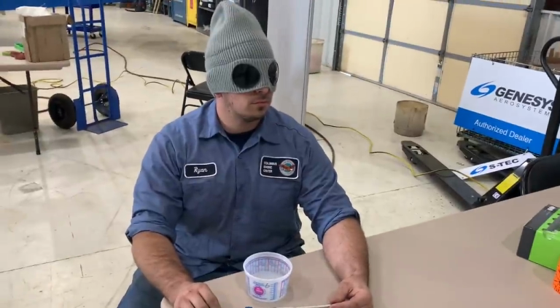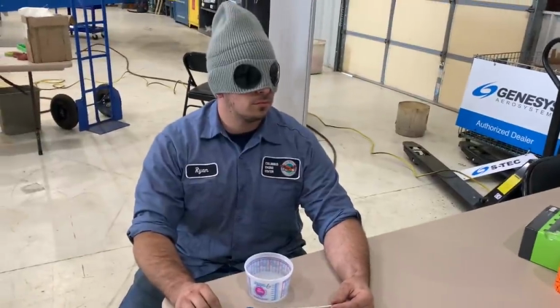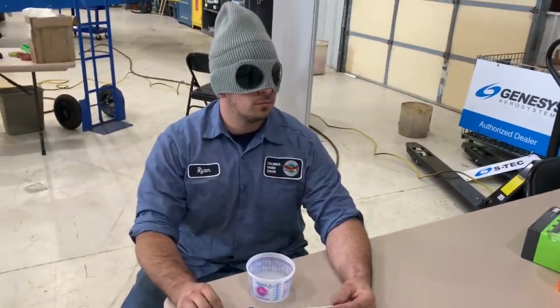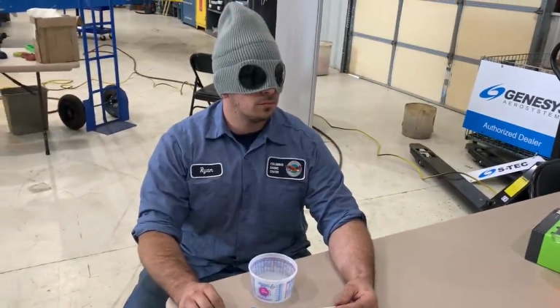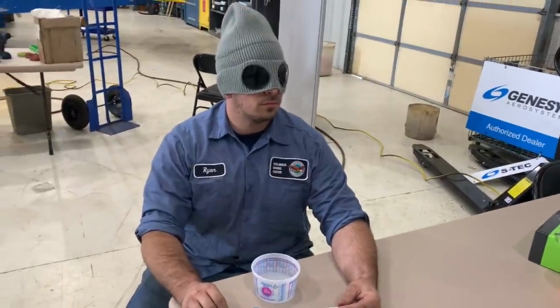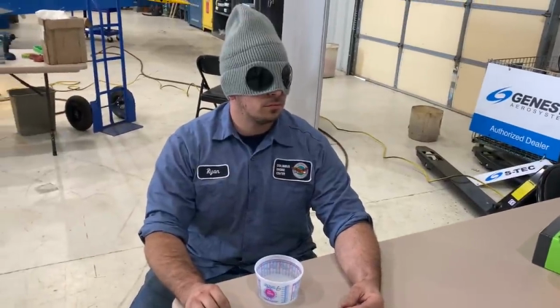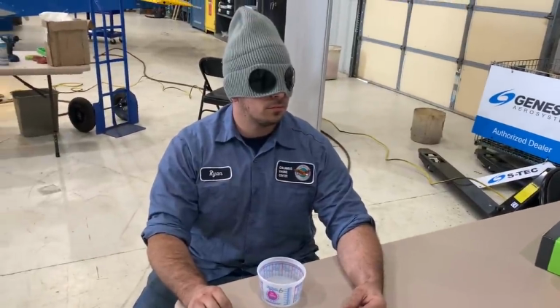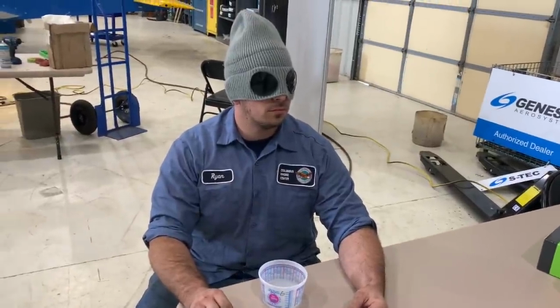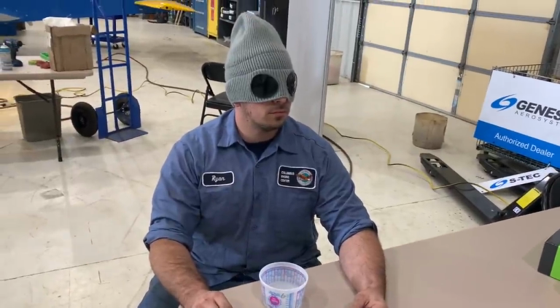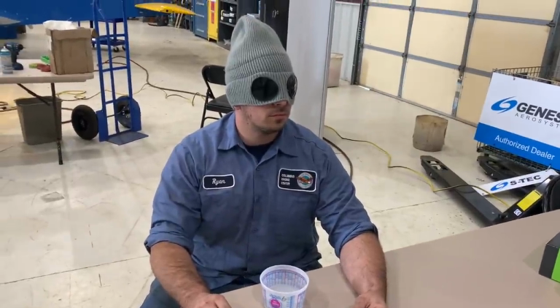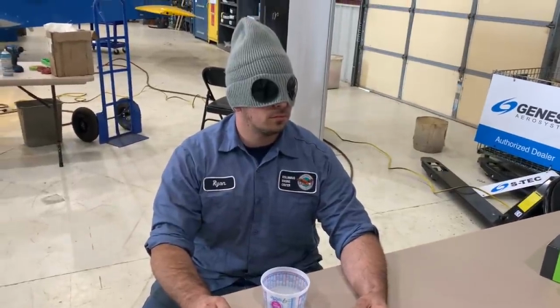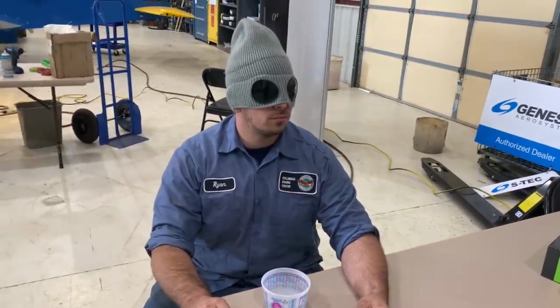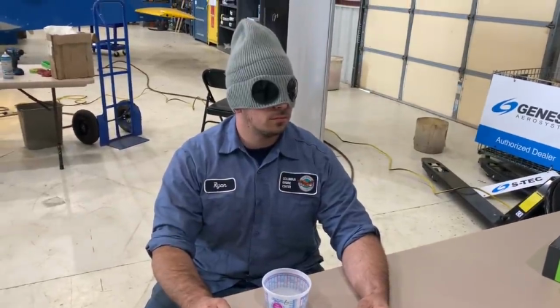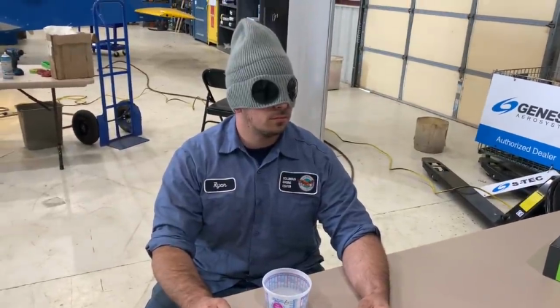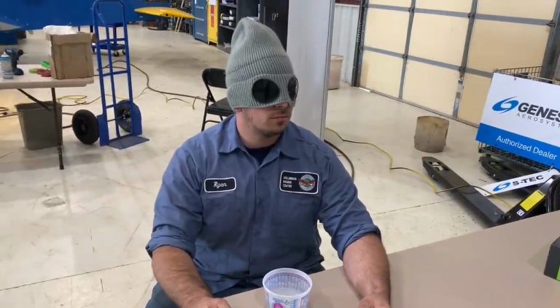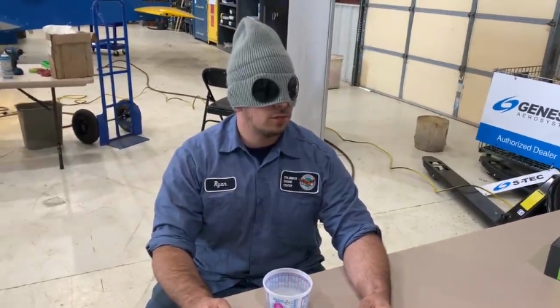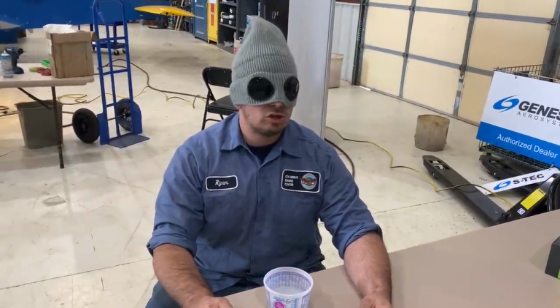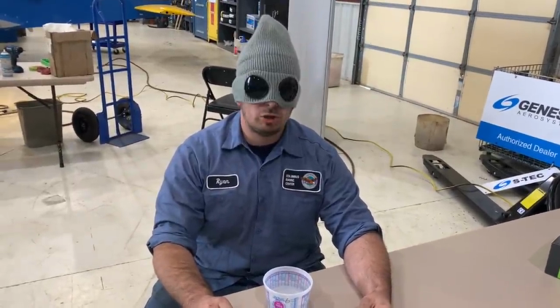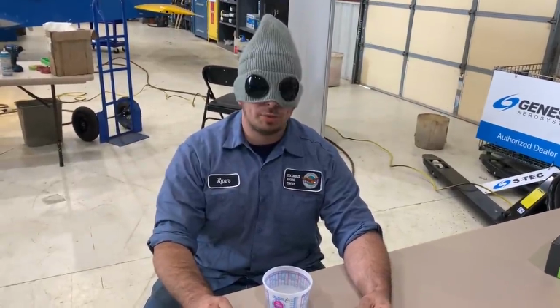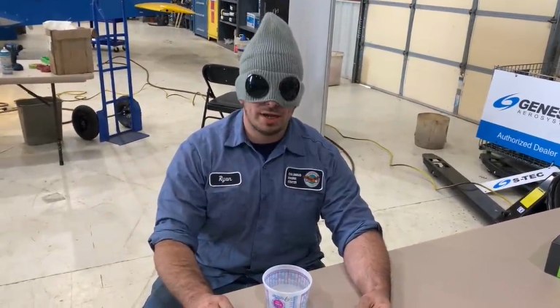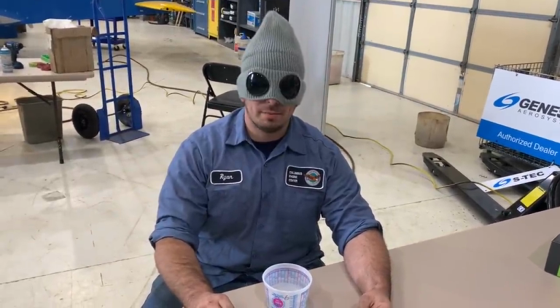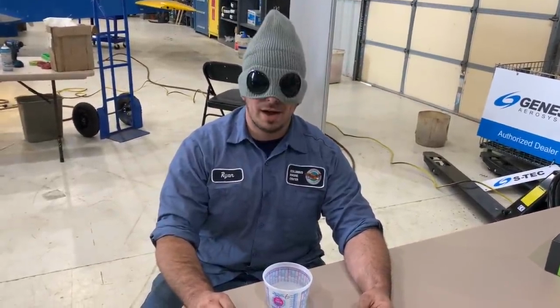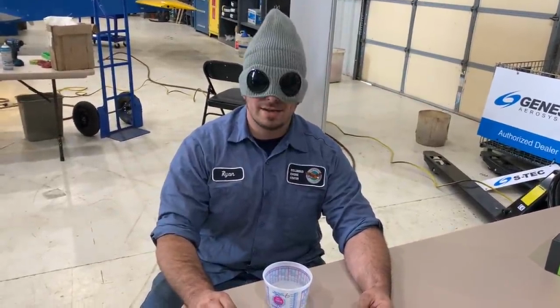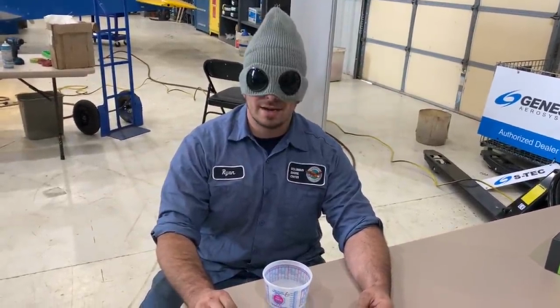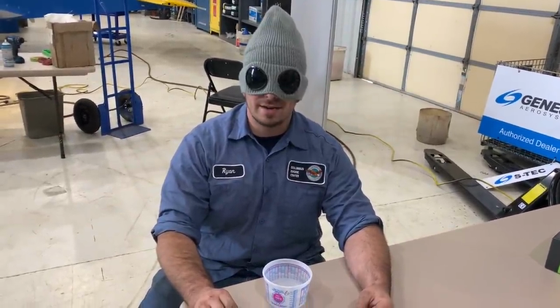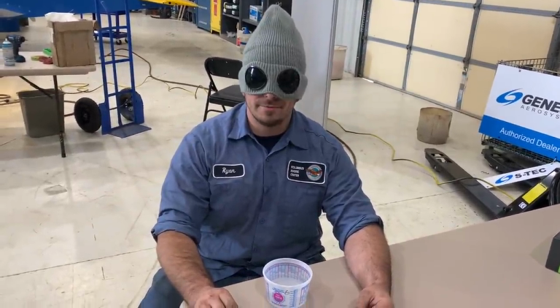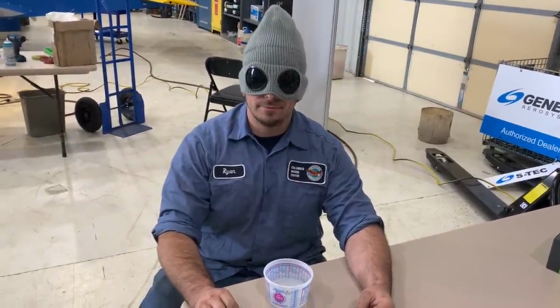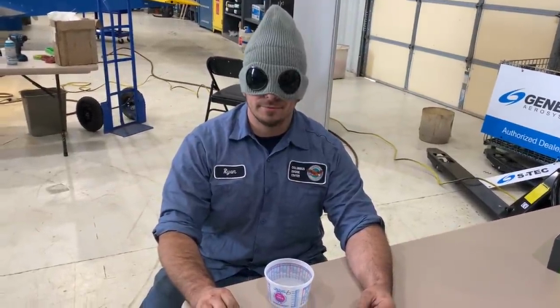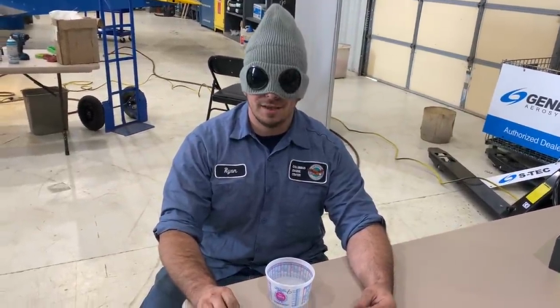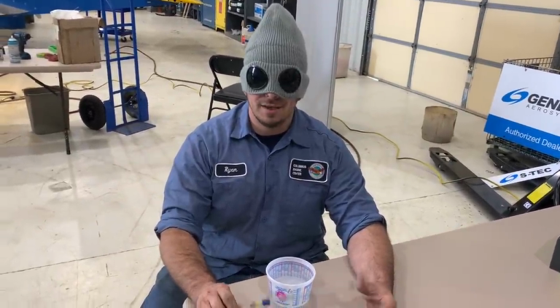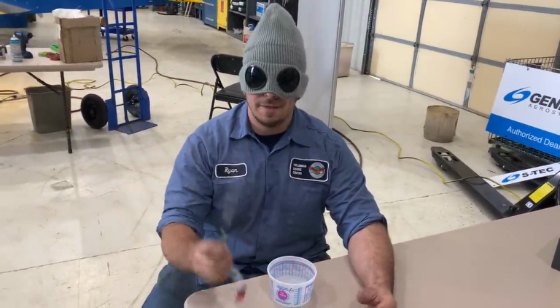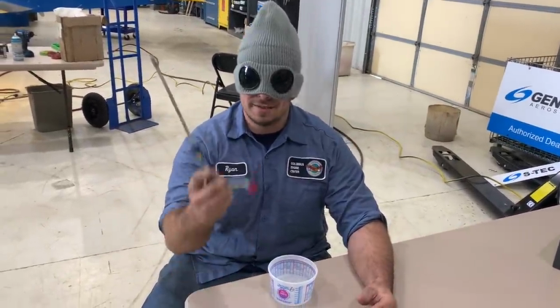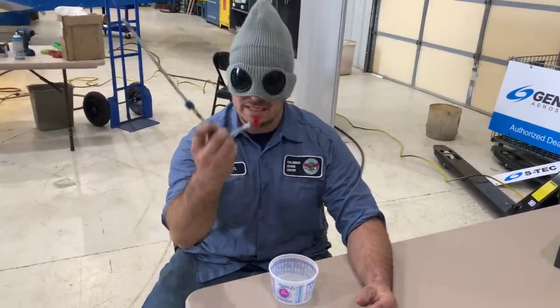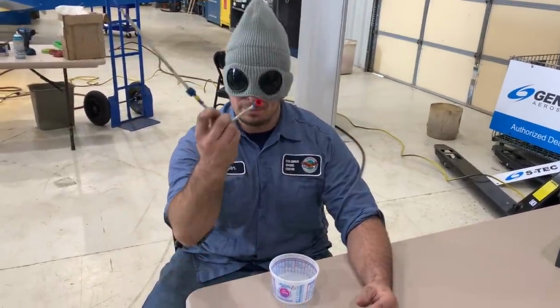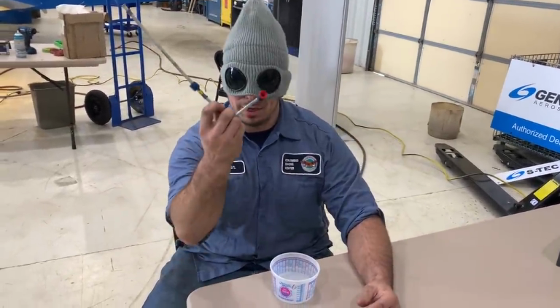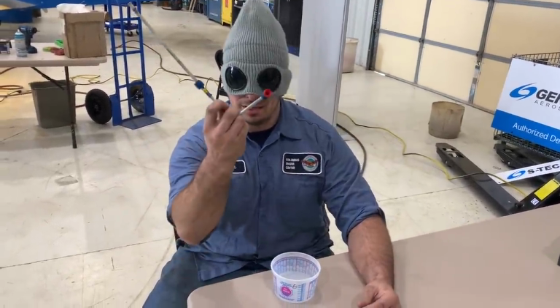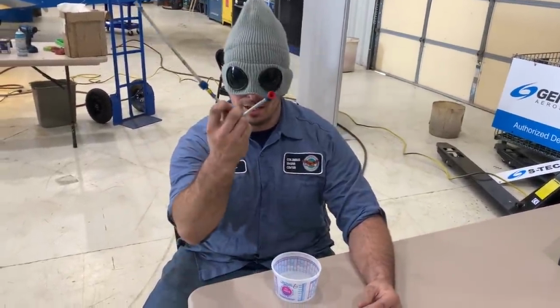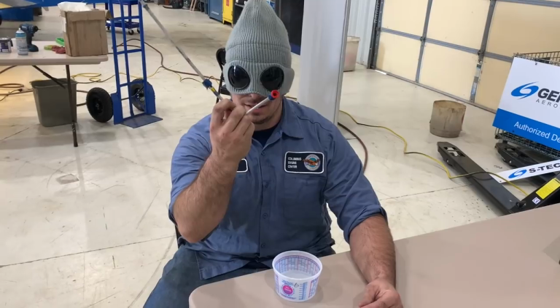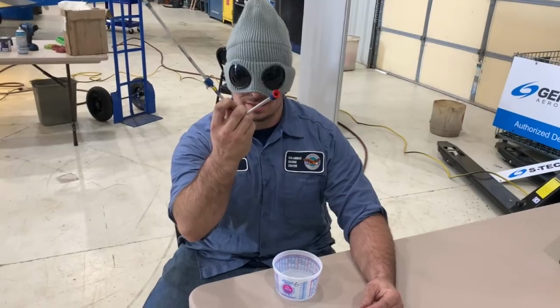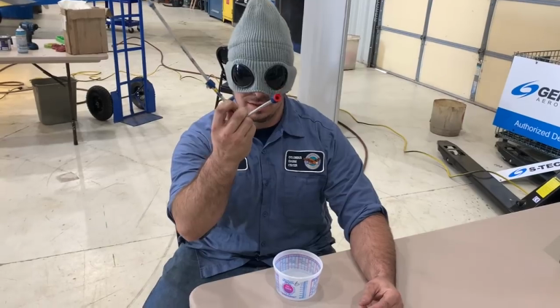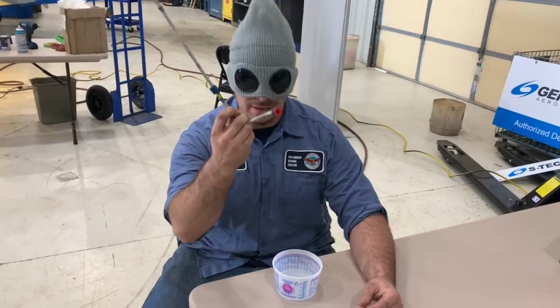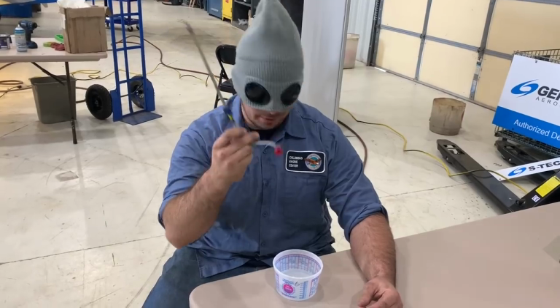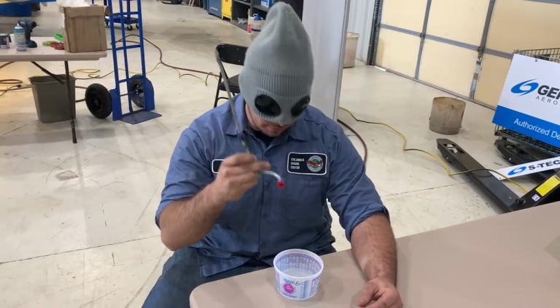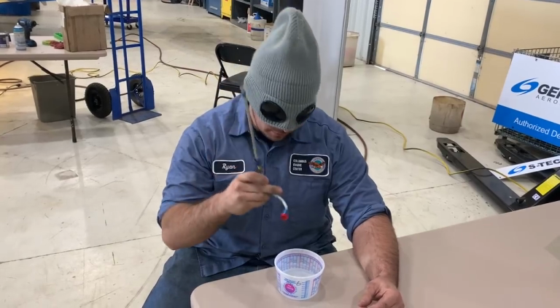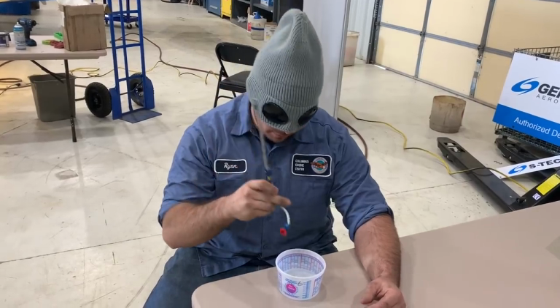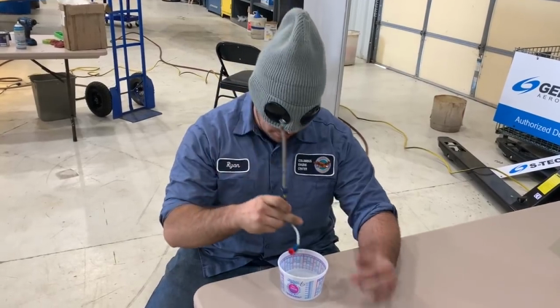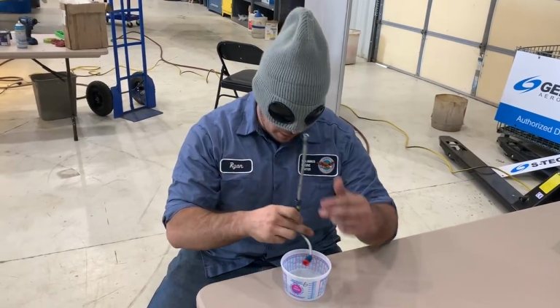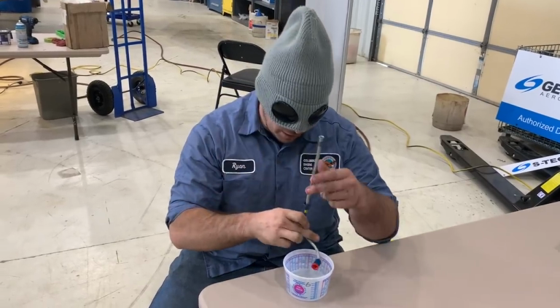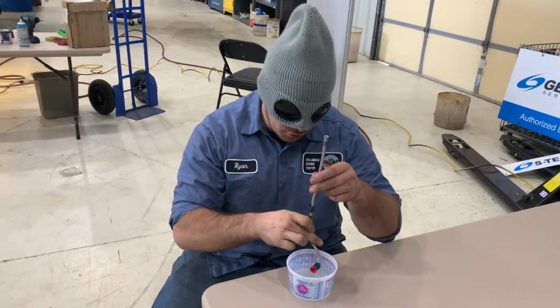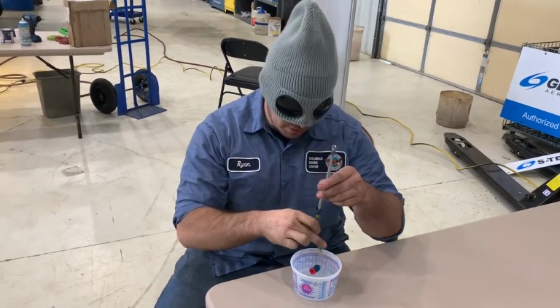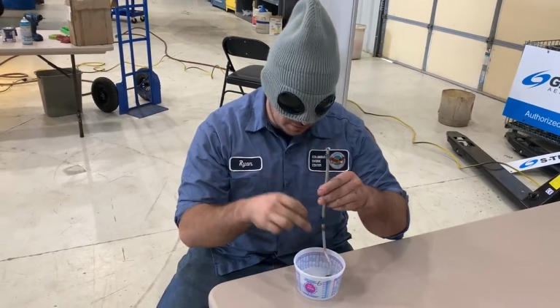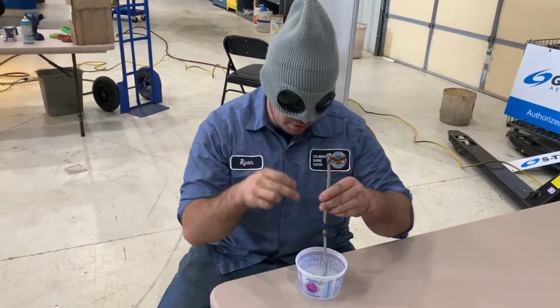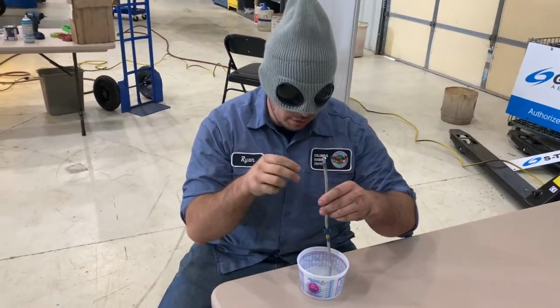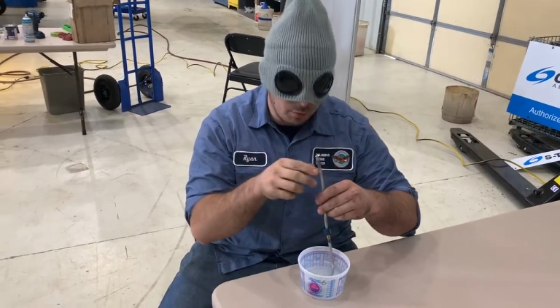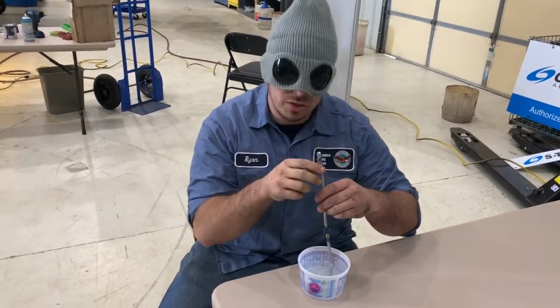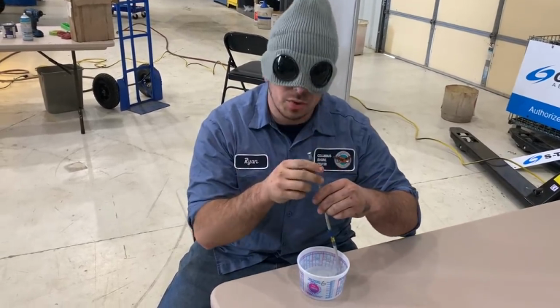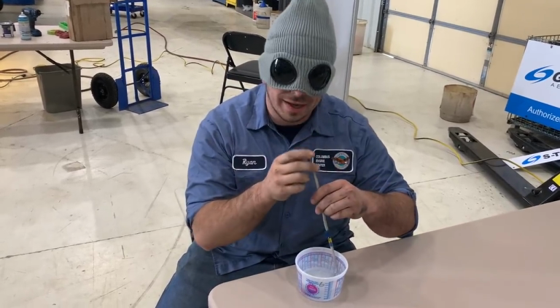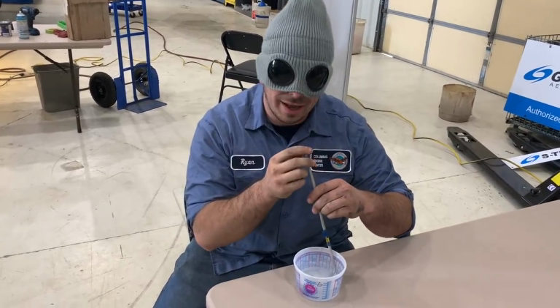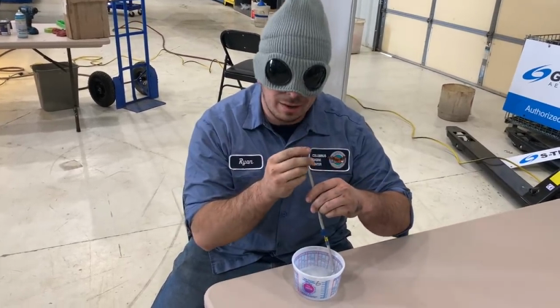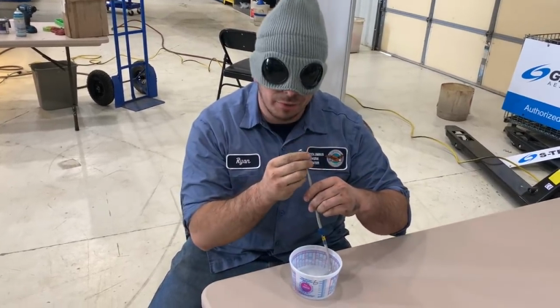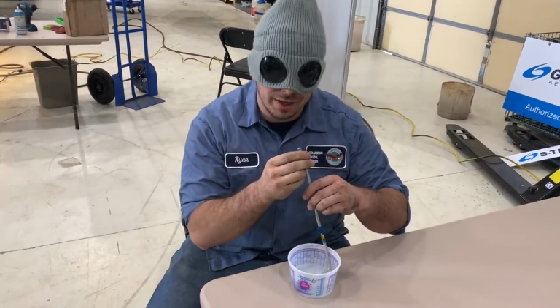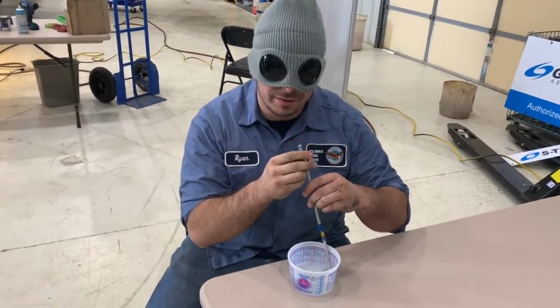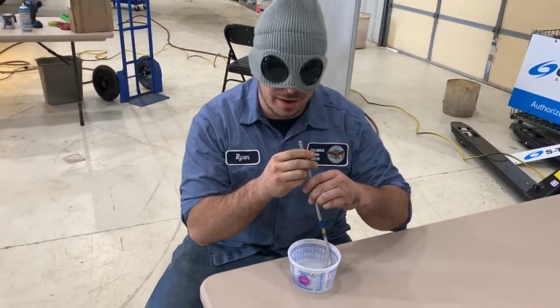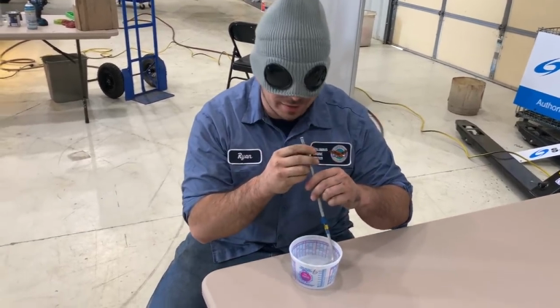What's the mask for? To protect my identity. This is the brake line that's leaking. As you can see, we do a calibrated test.